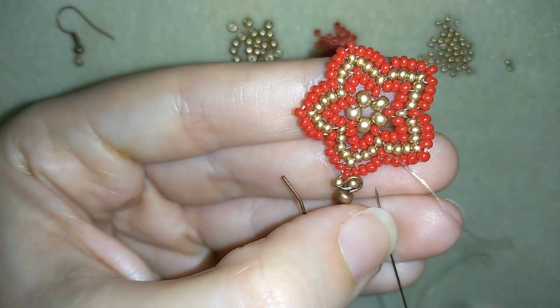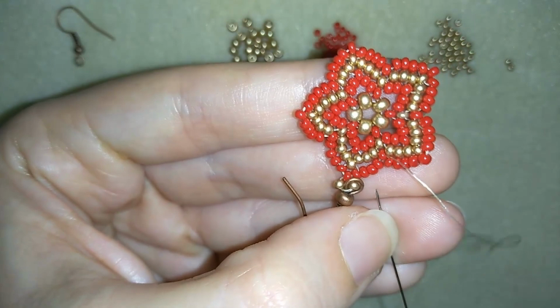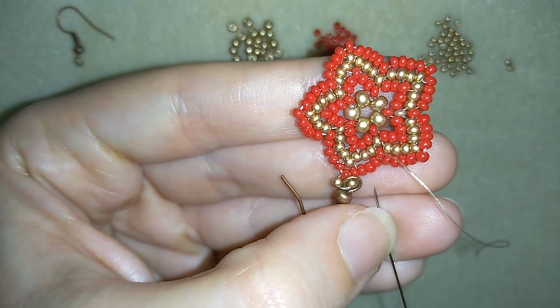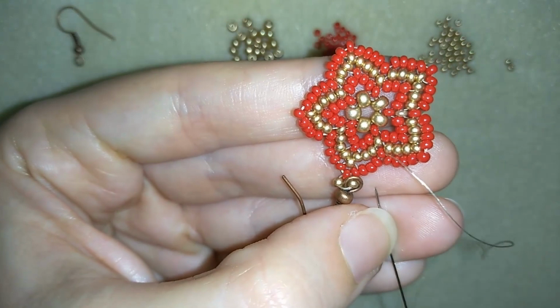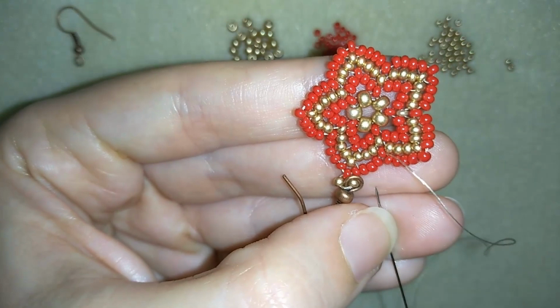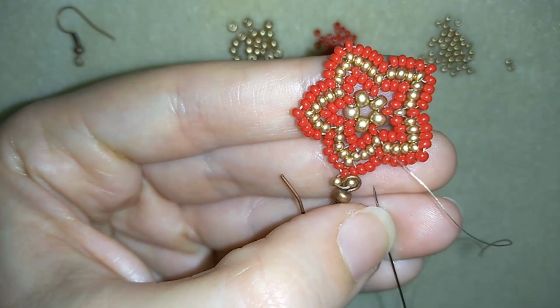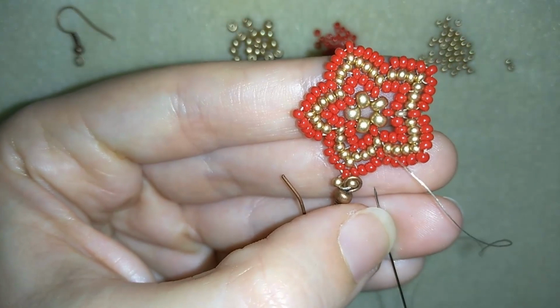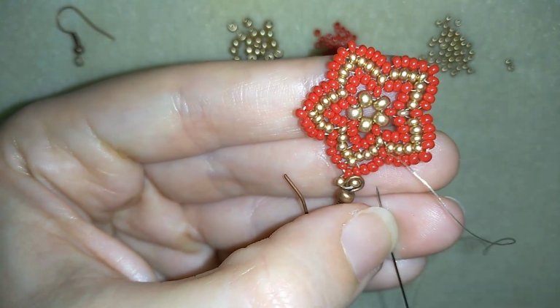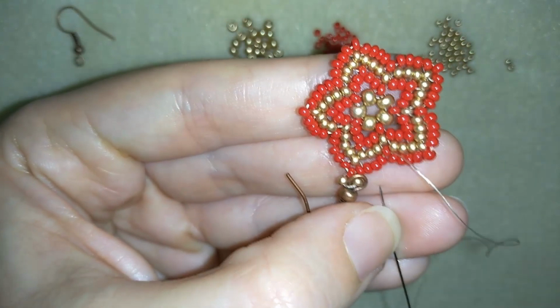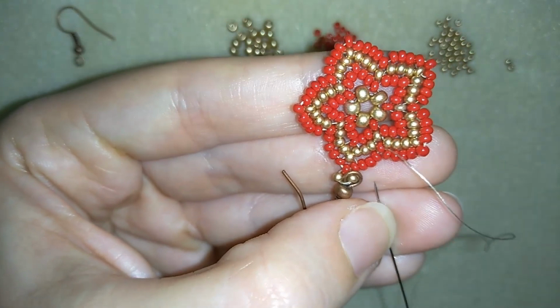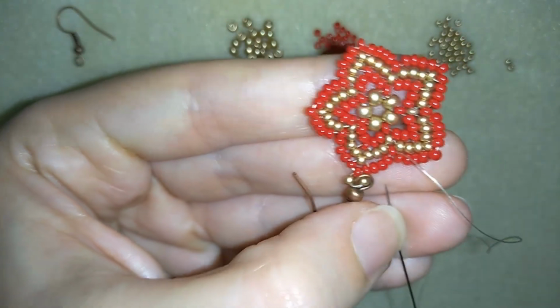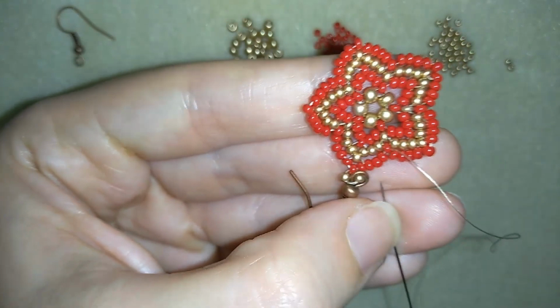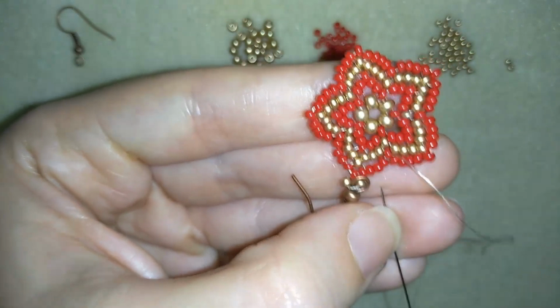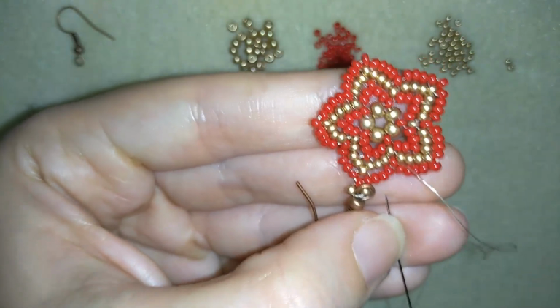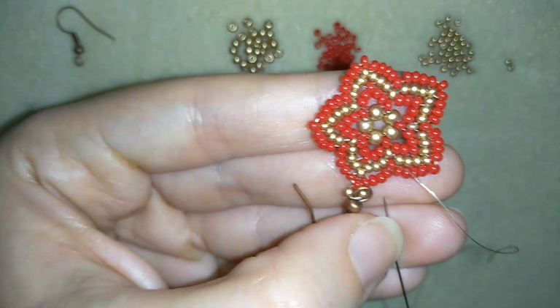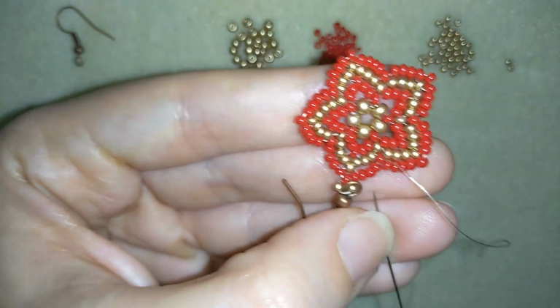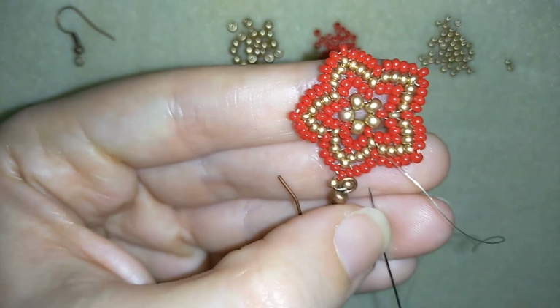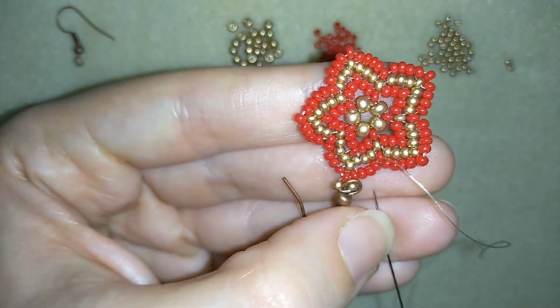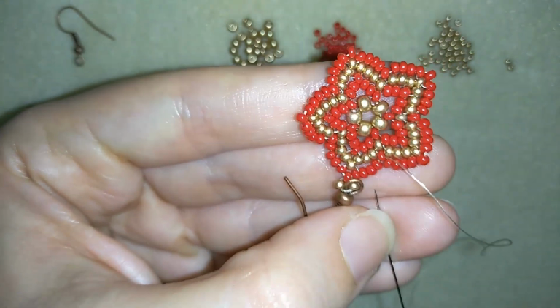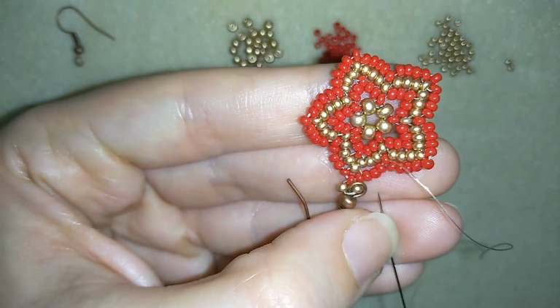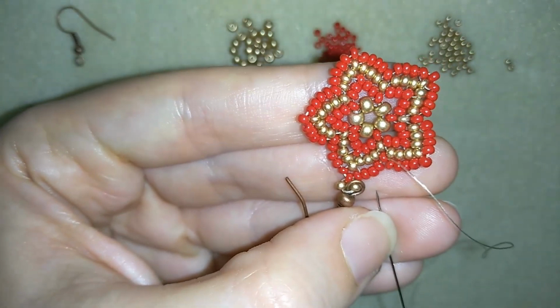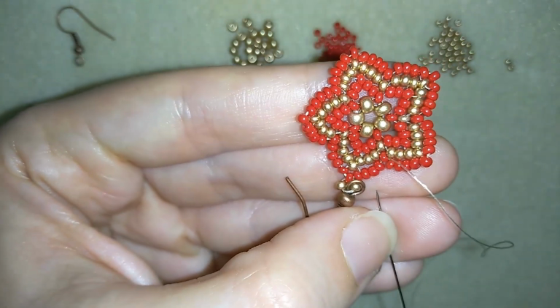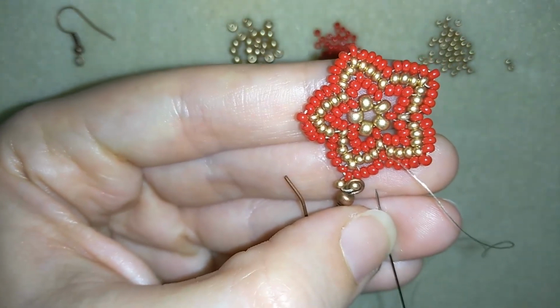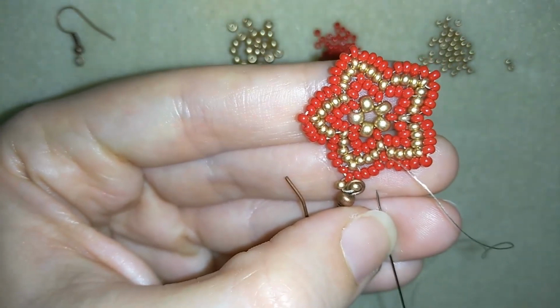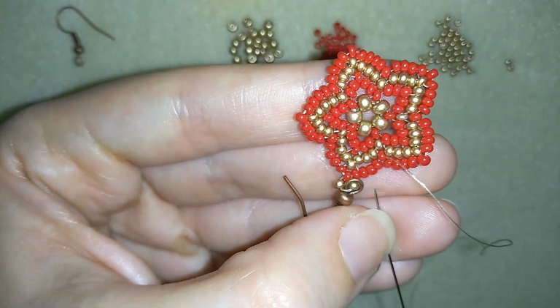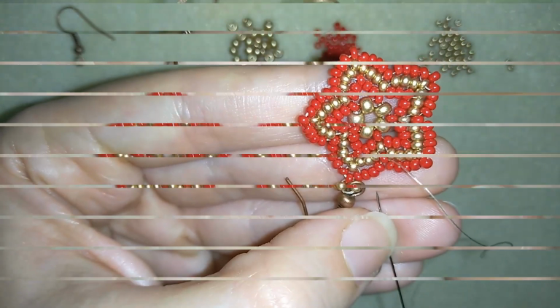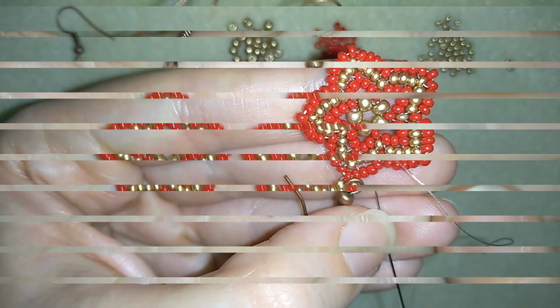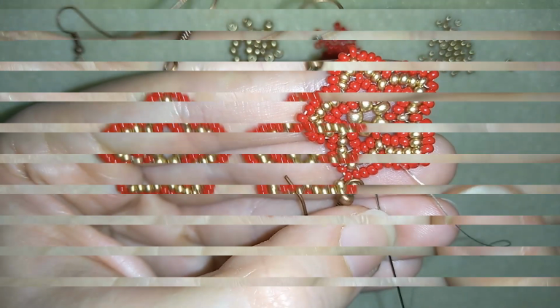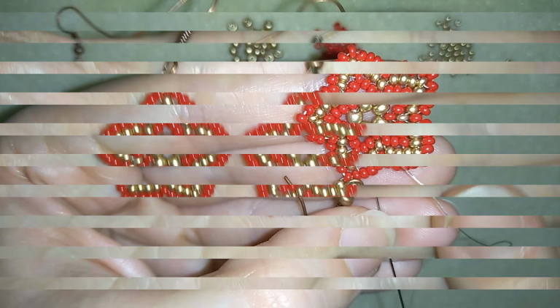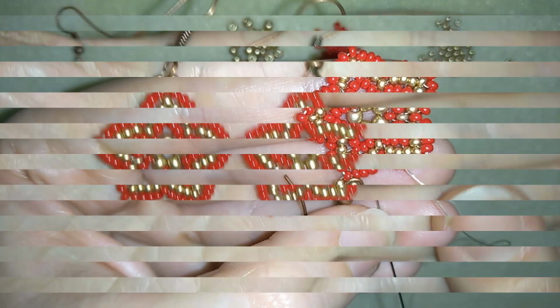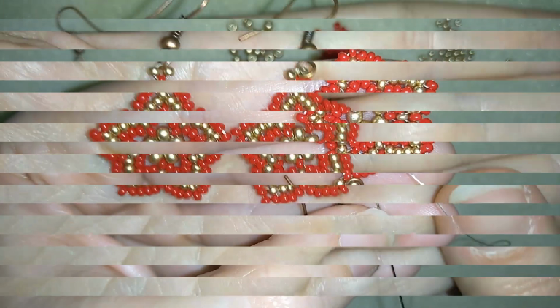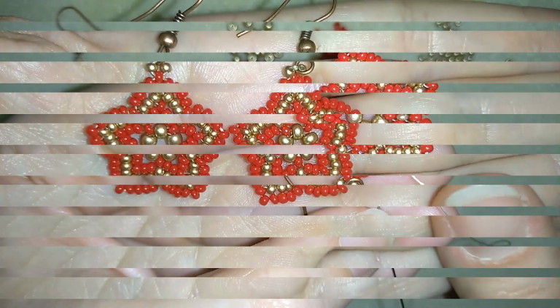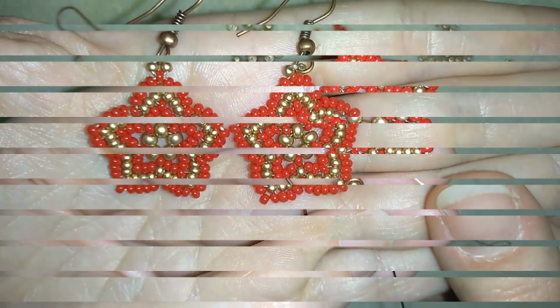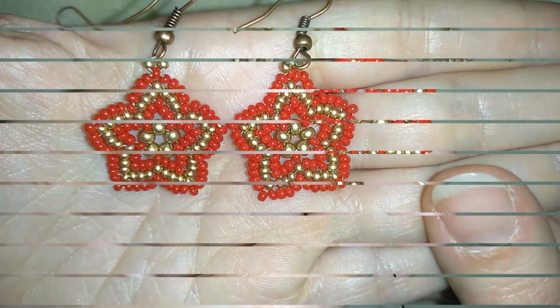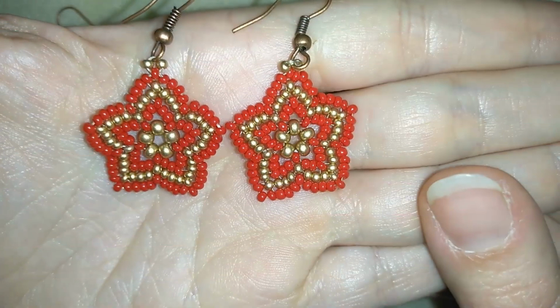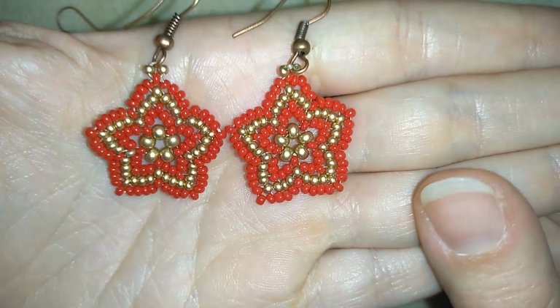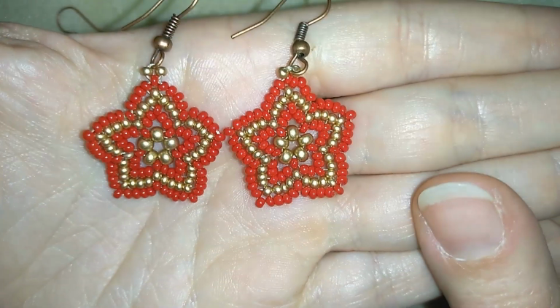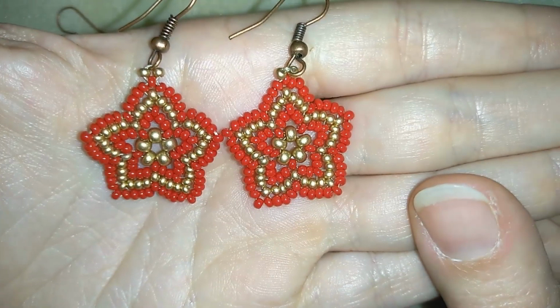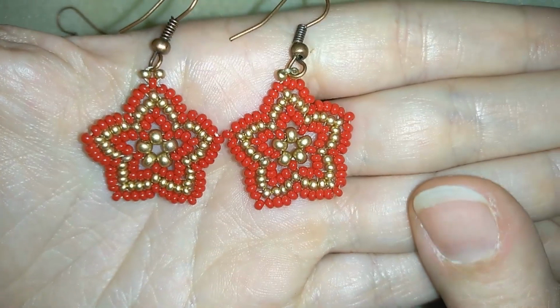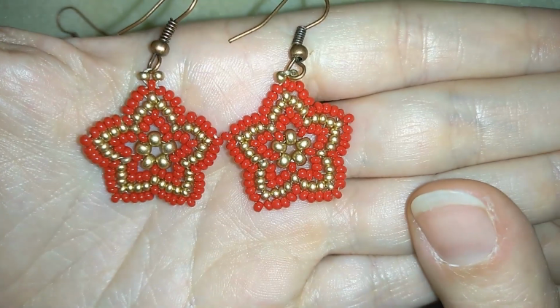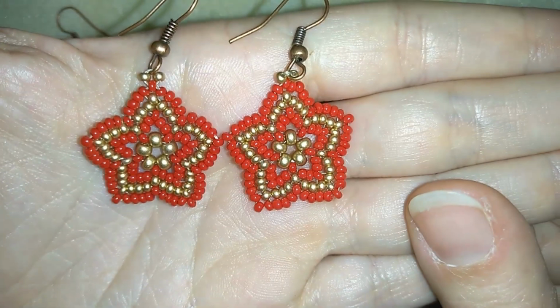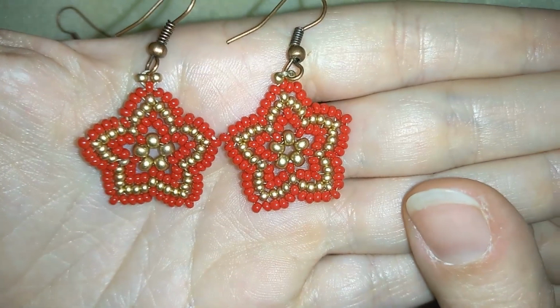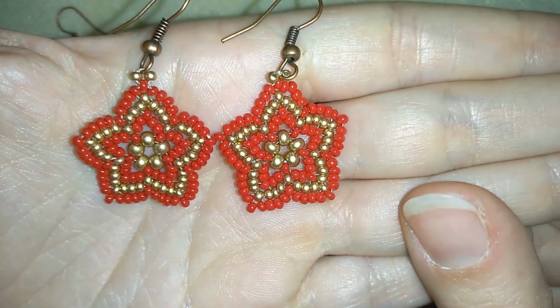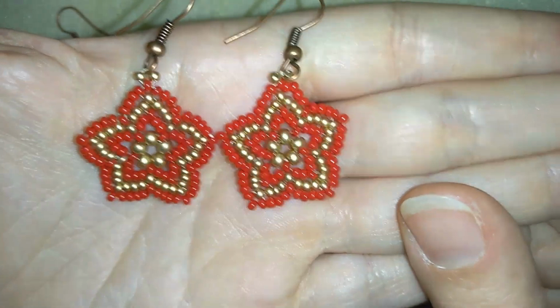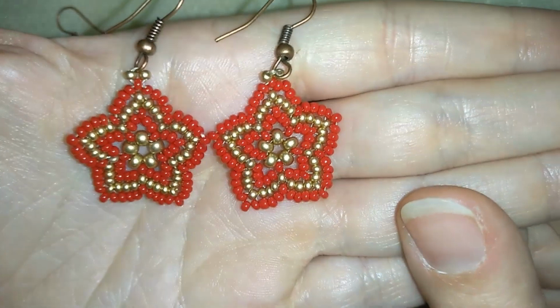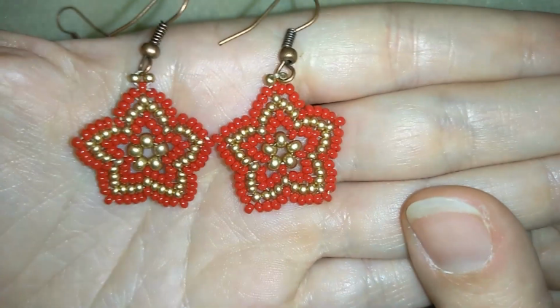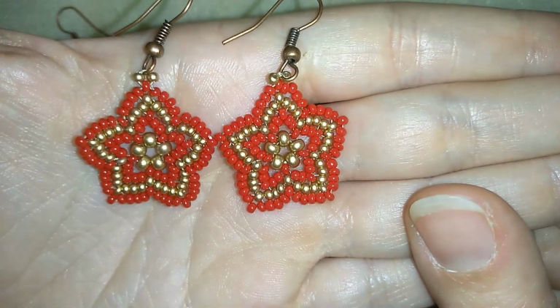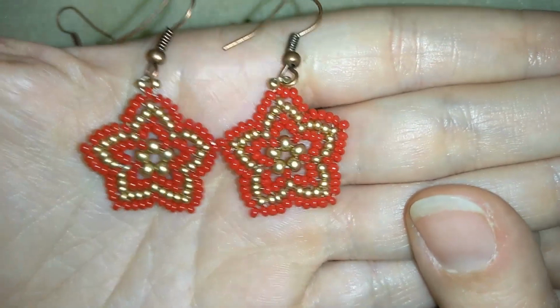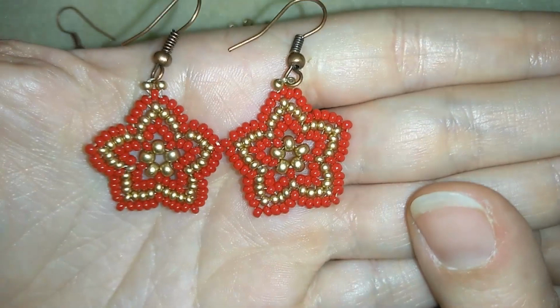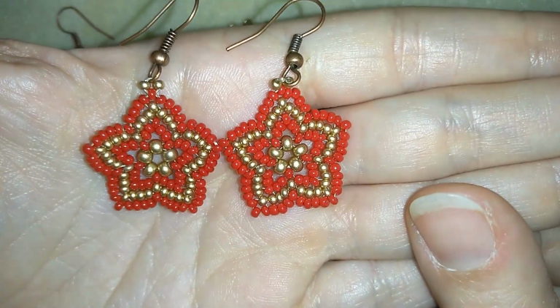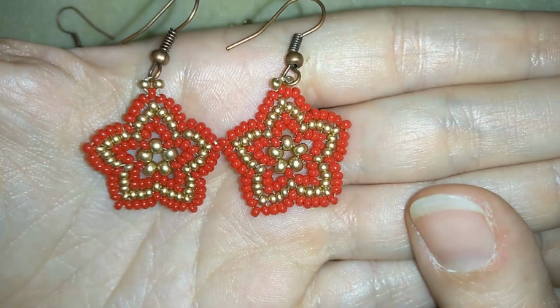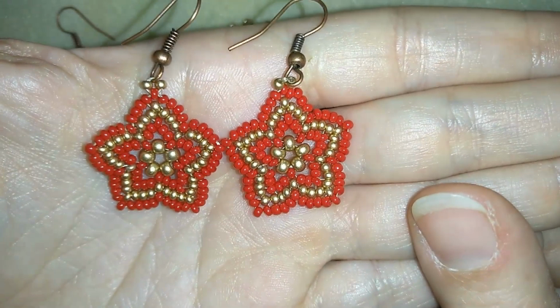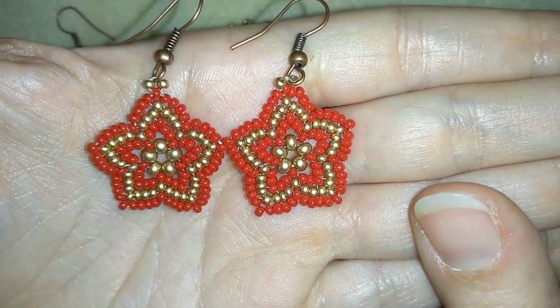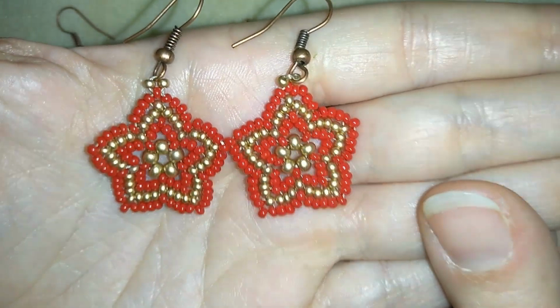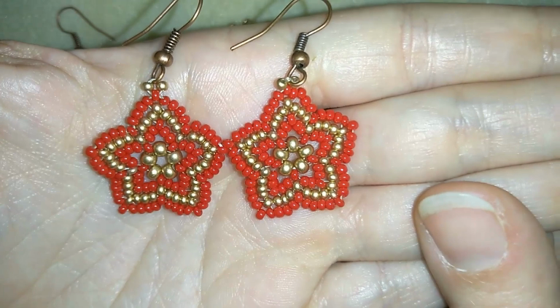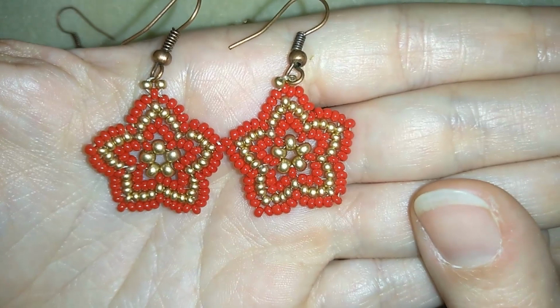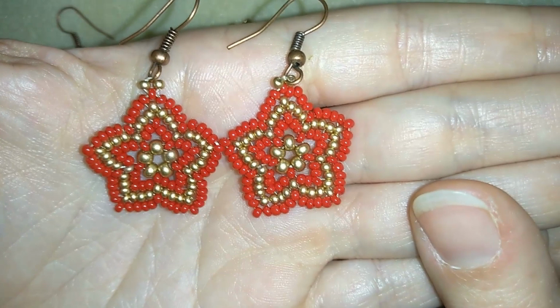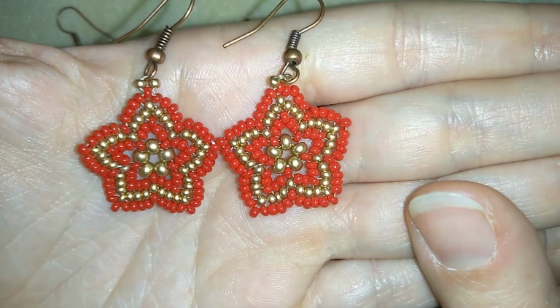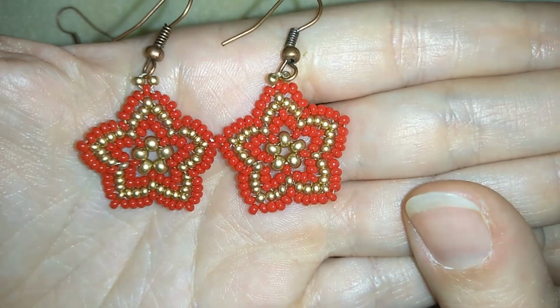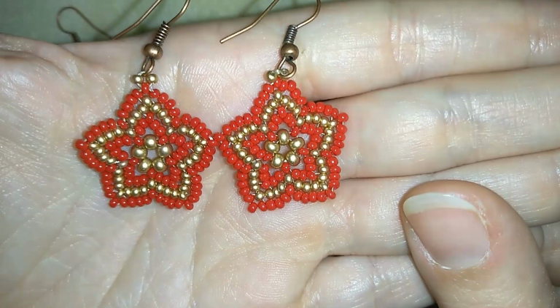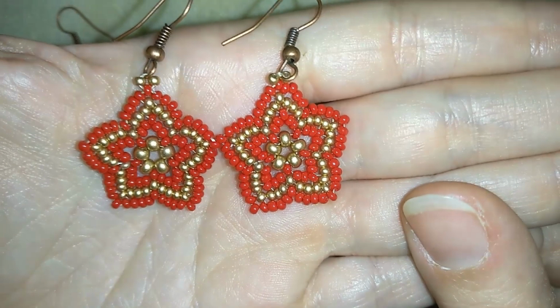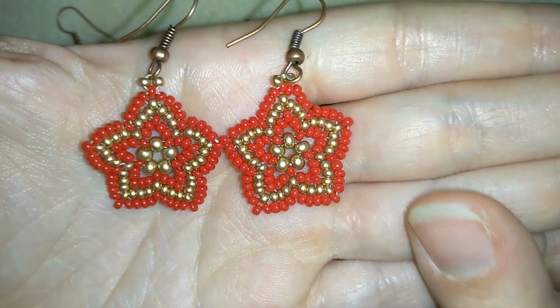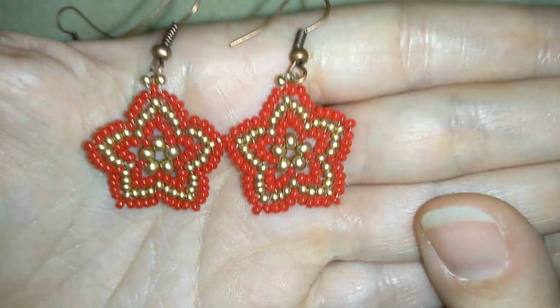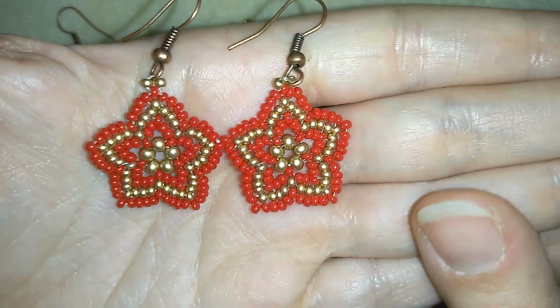So now my Christmas star earring is ready. And now my Christmas star earrings are ready.